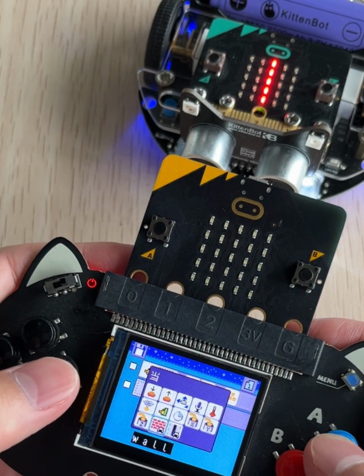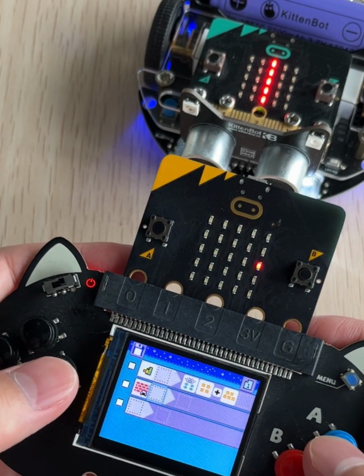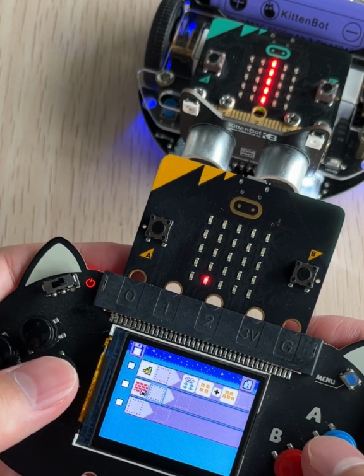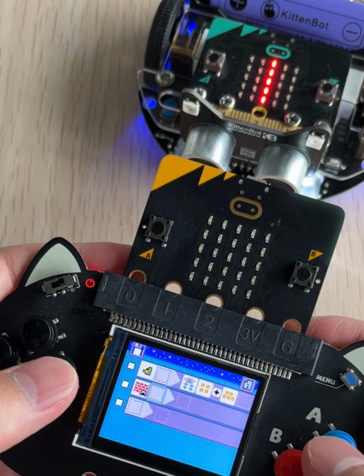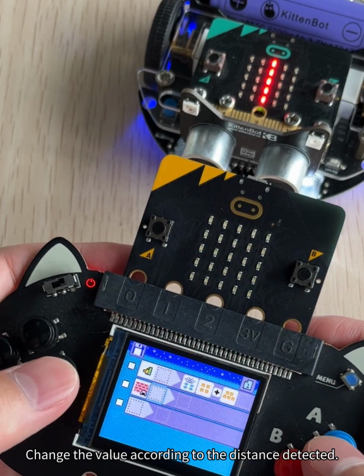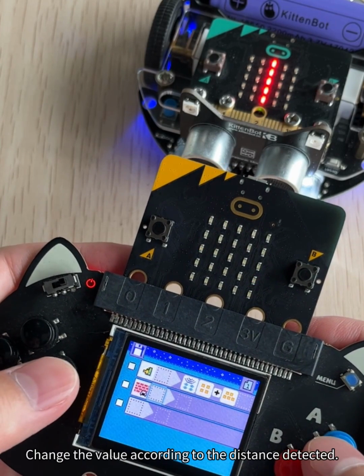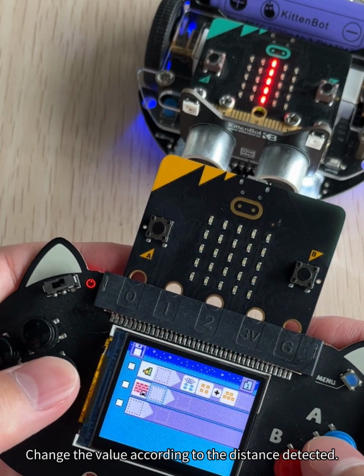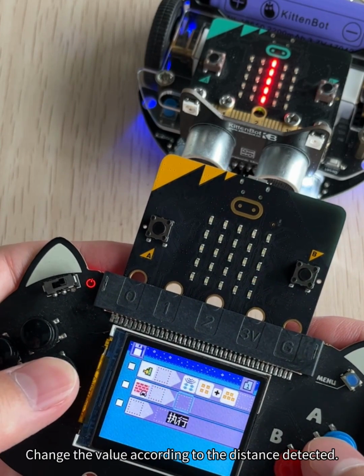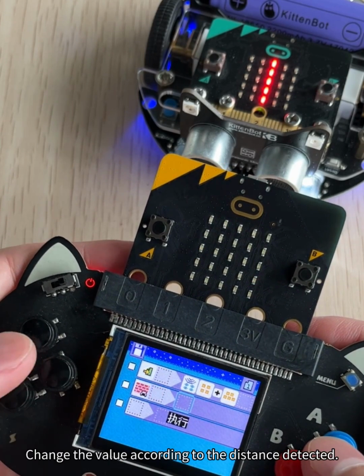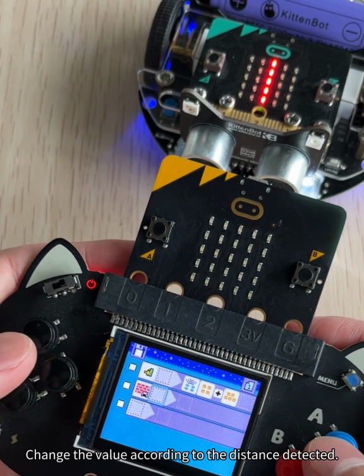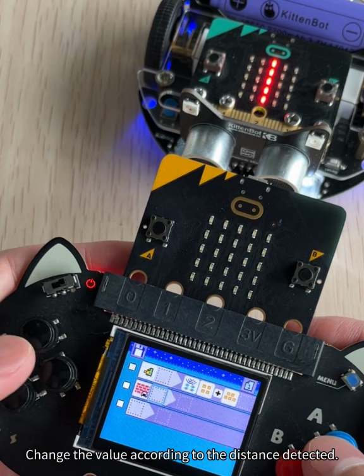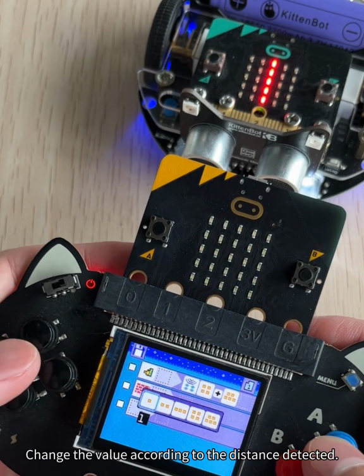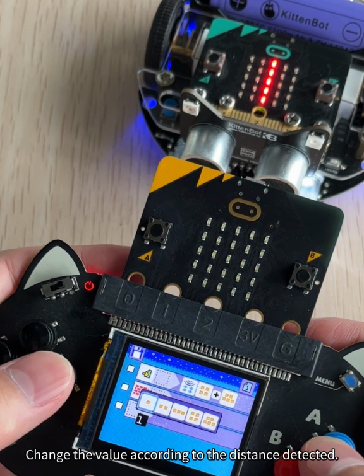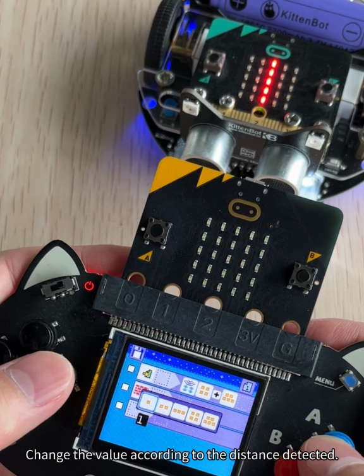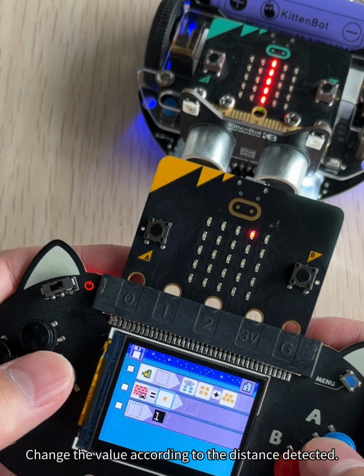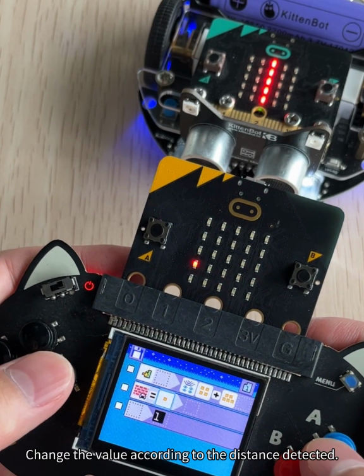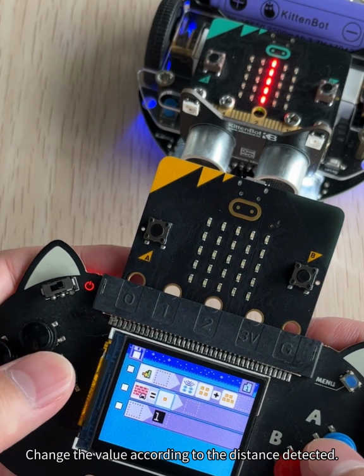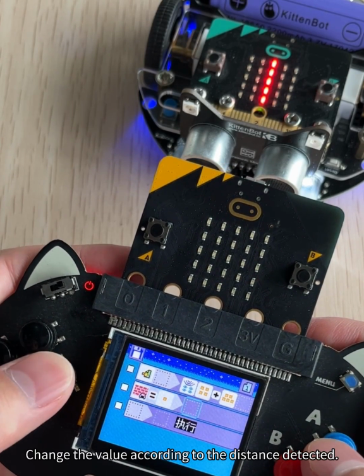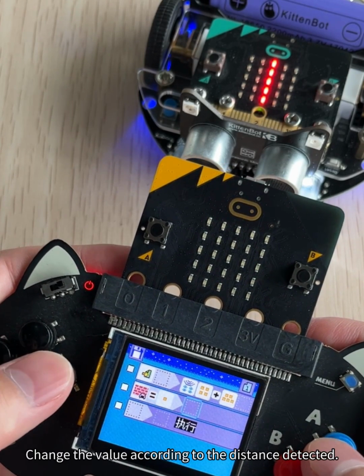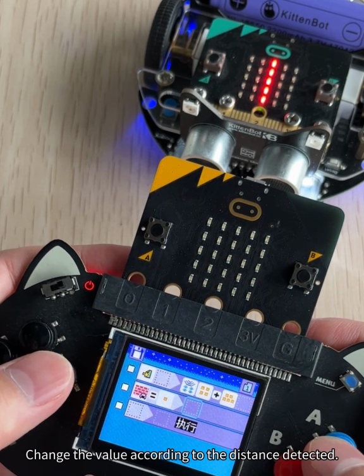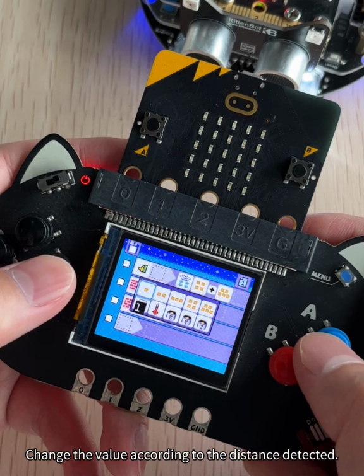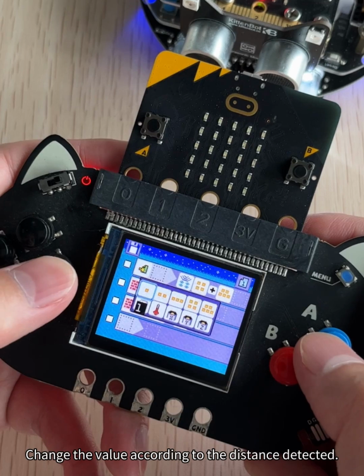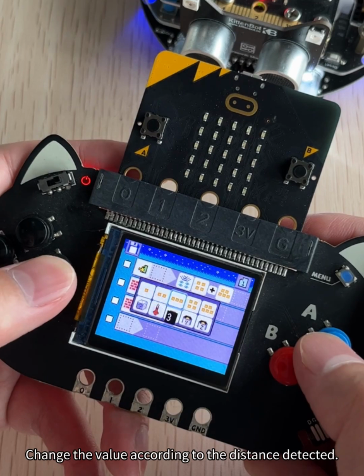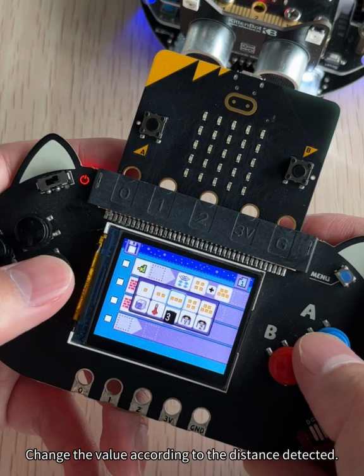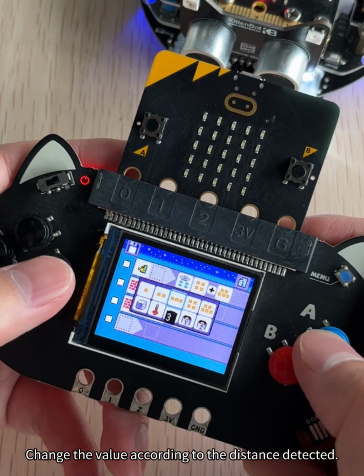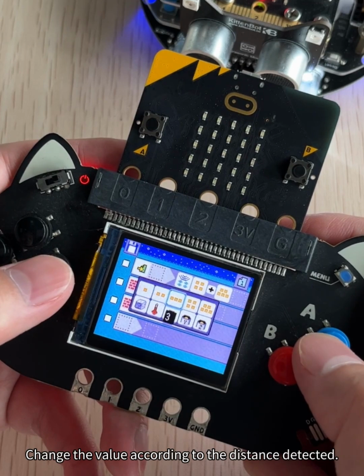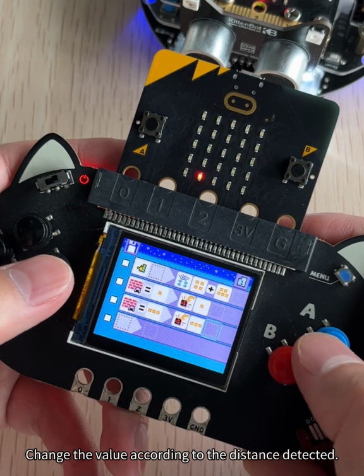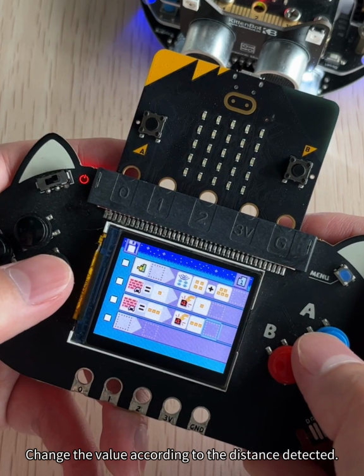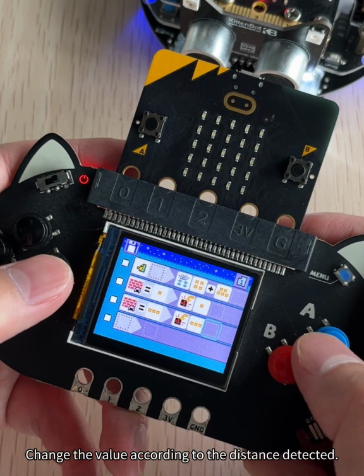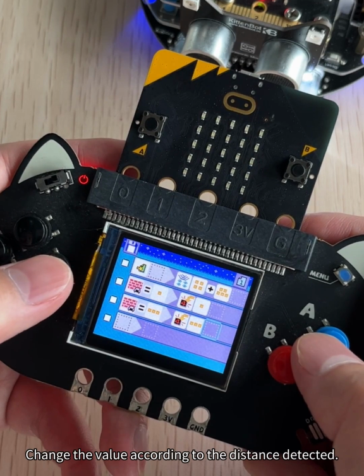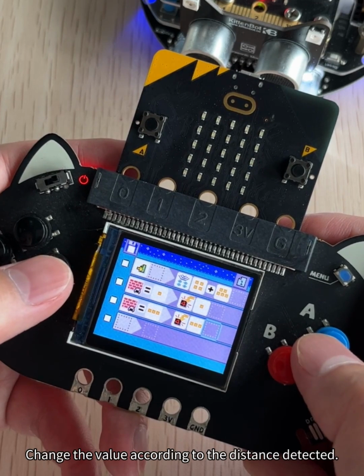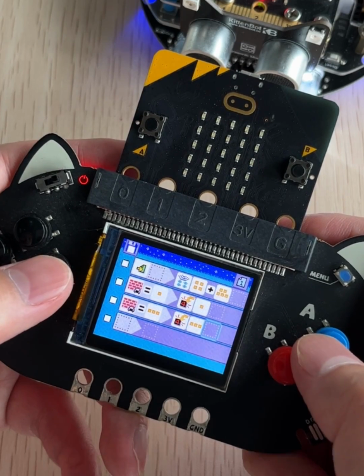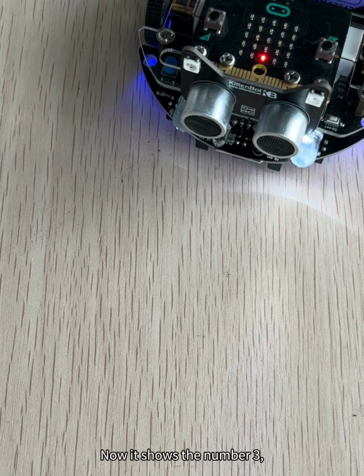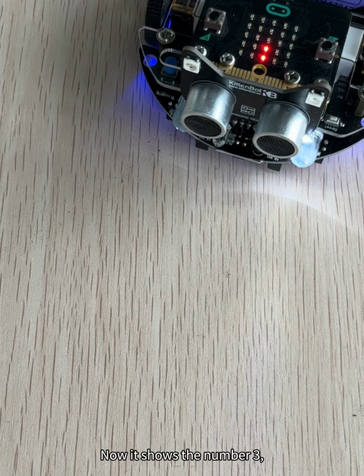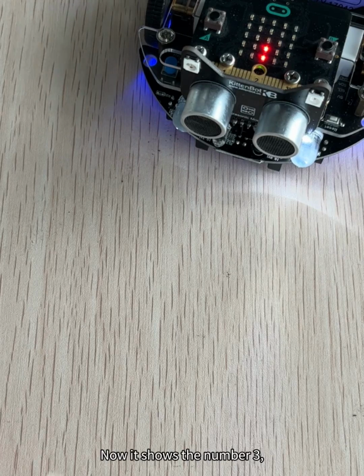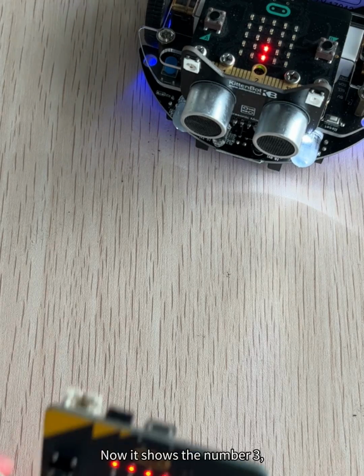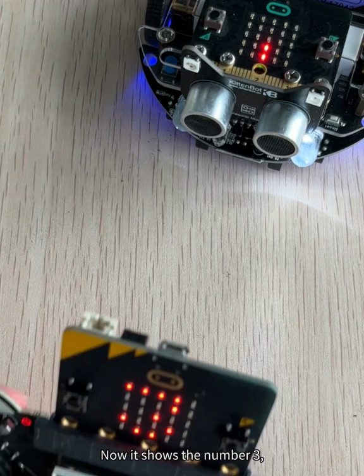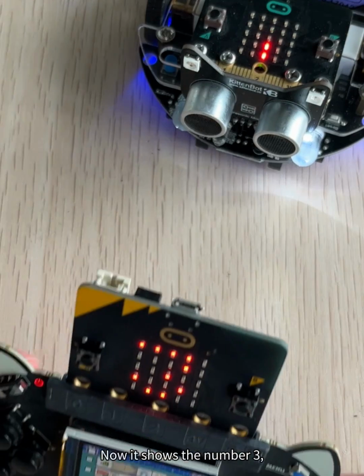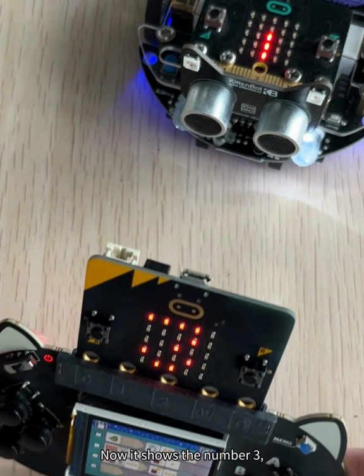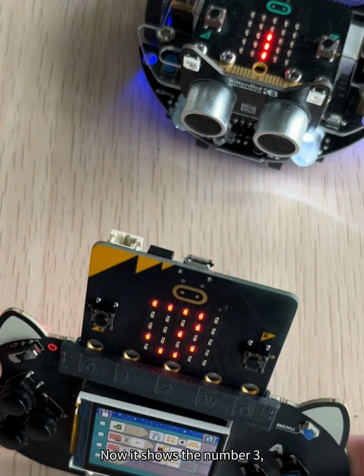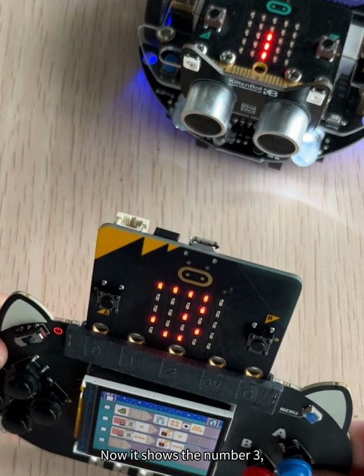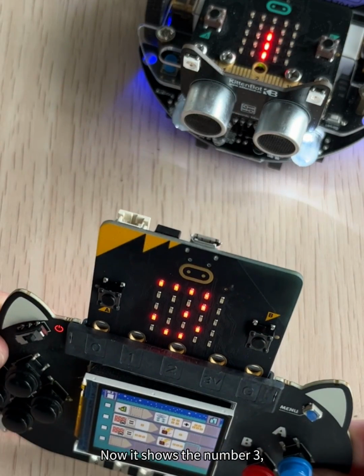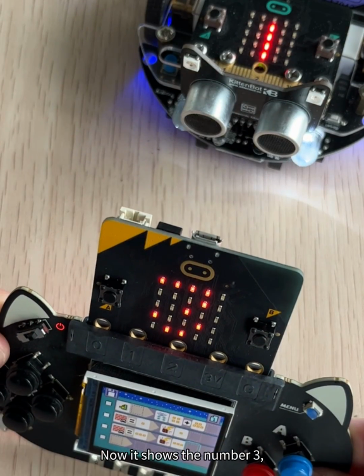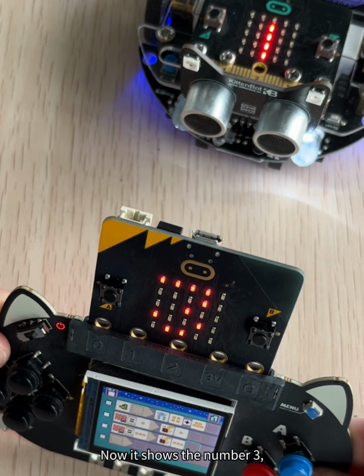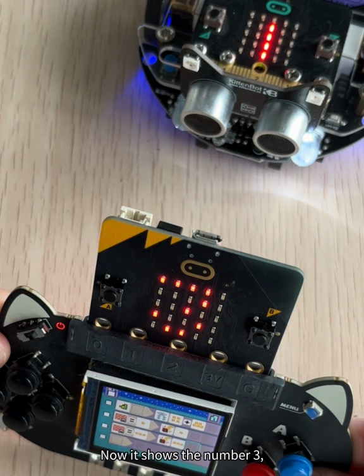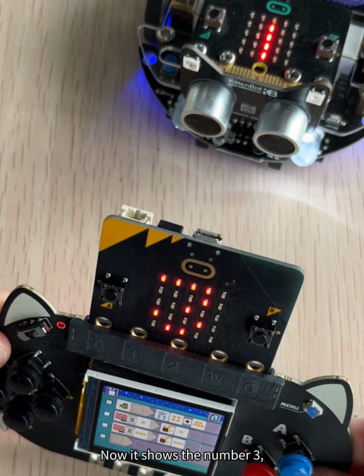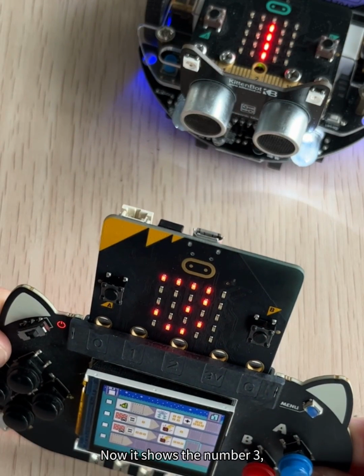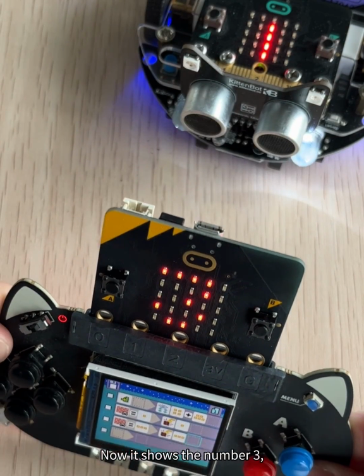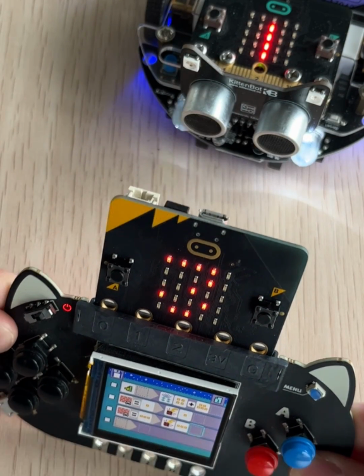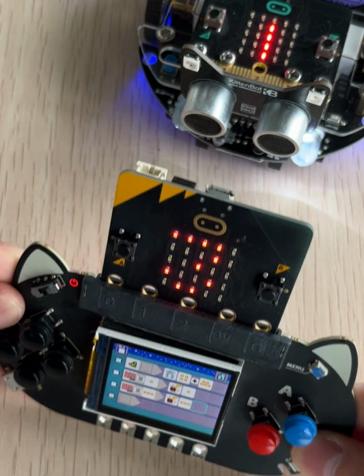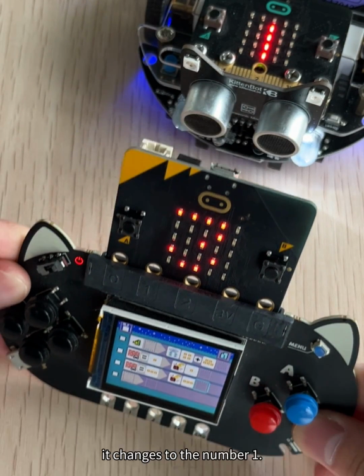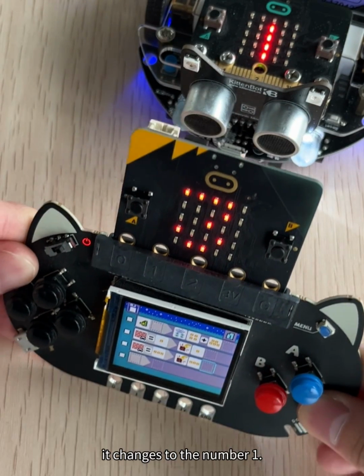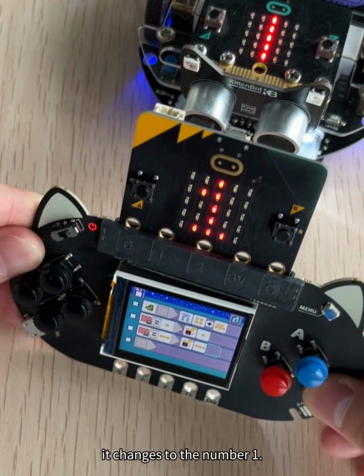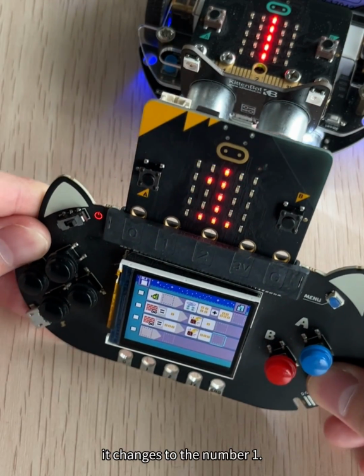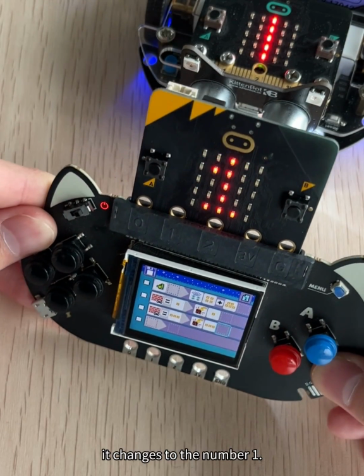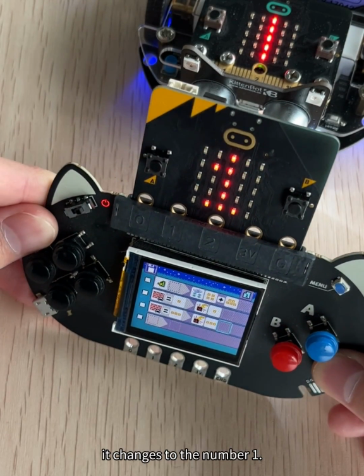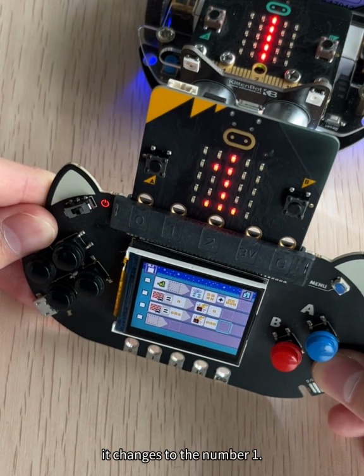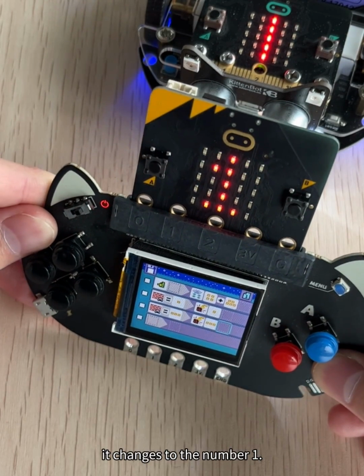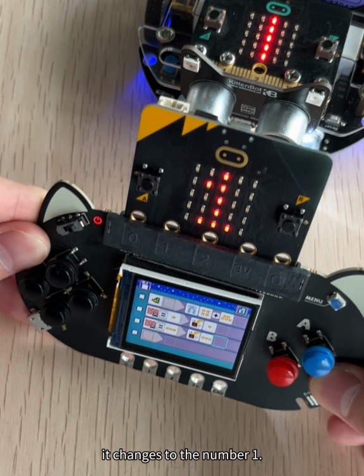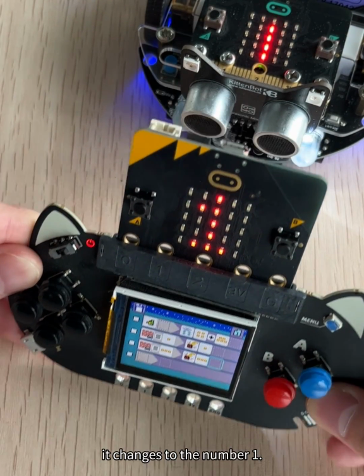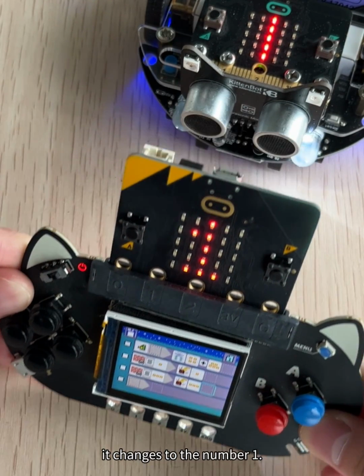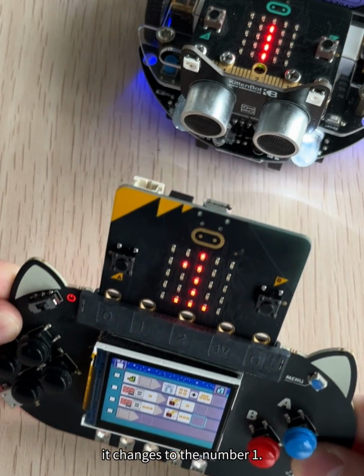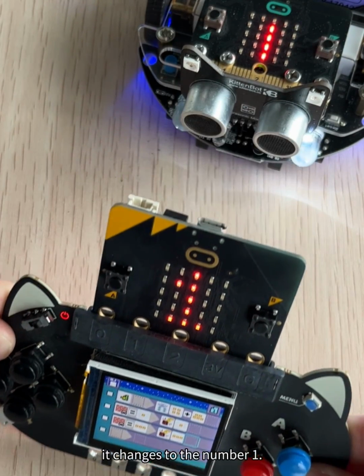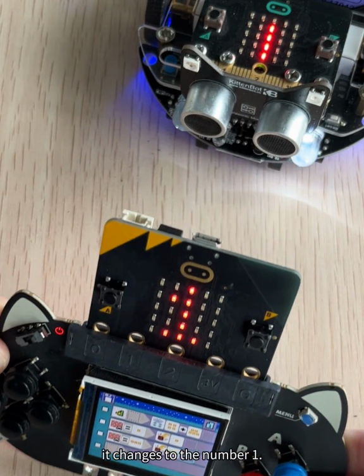Change the value according to the distance detected. Now it shows the number 3. It changes to the number 1 again.